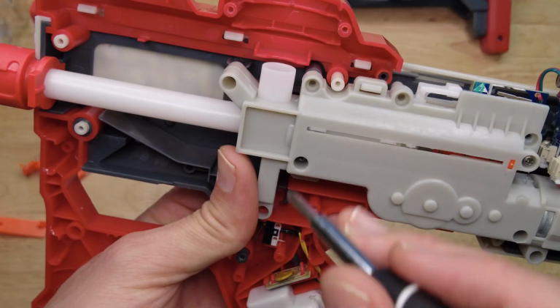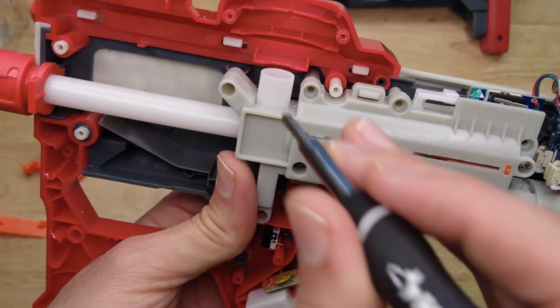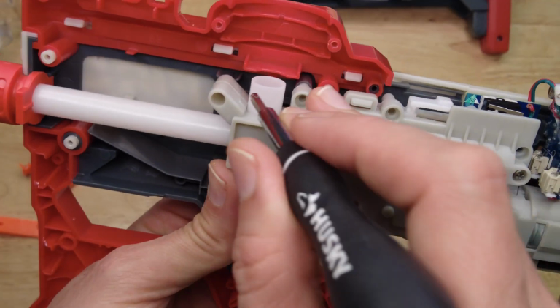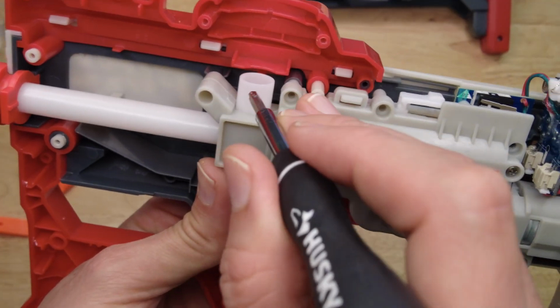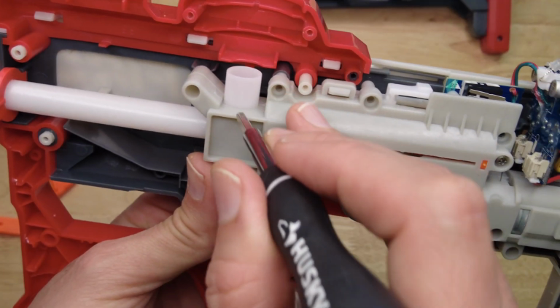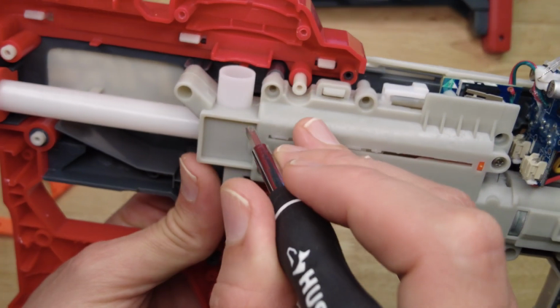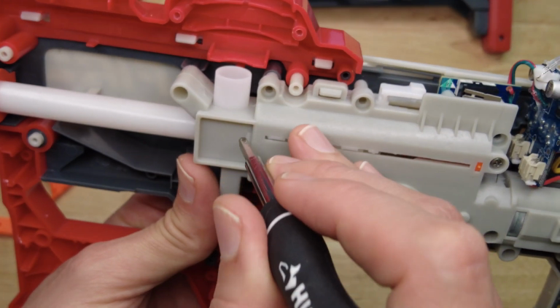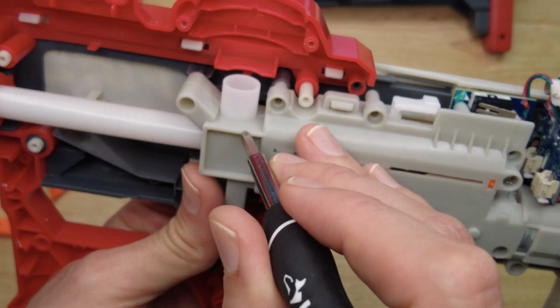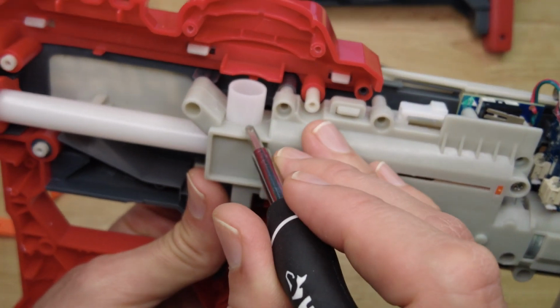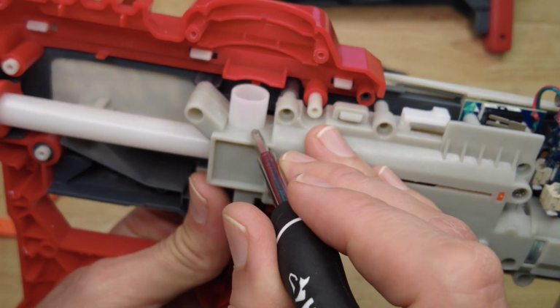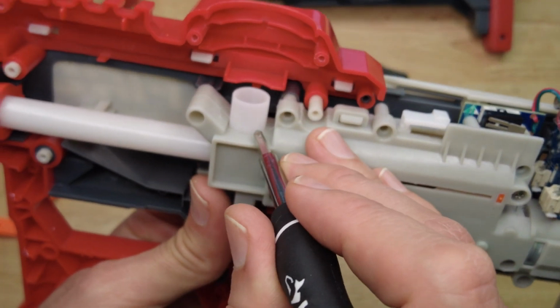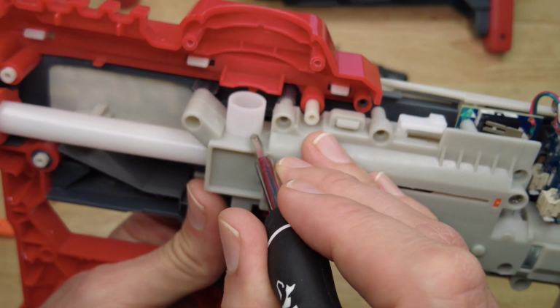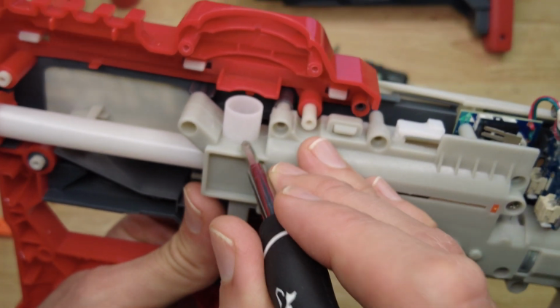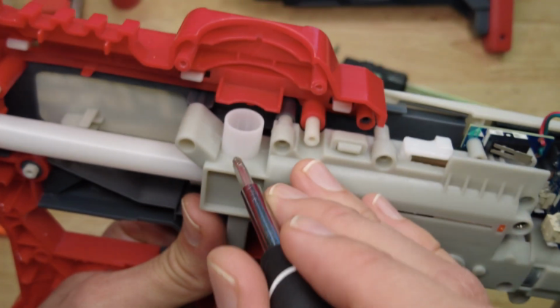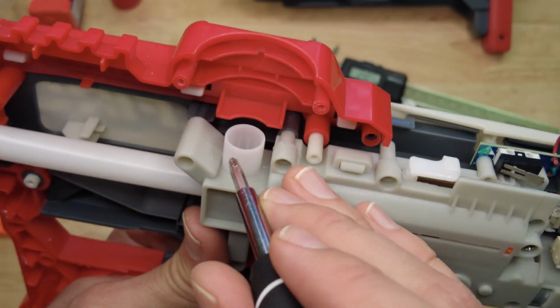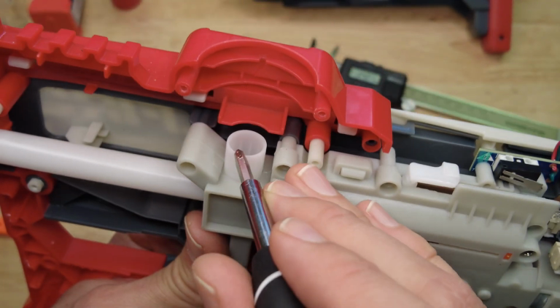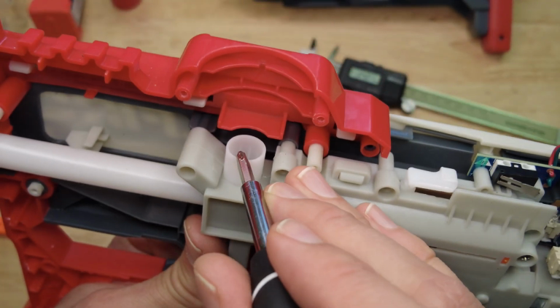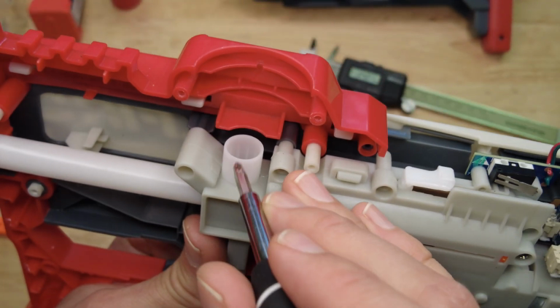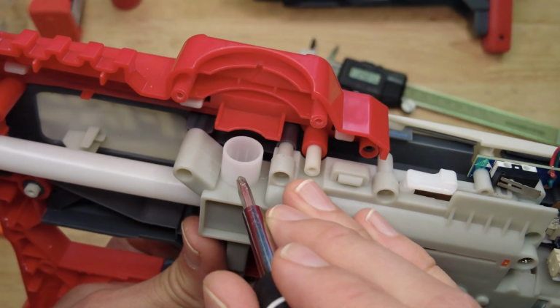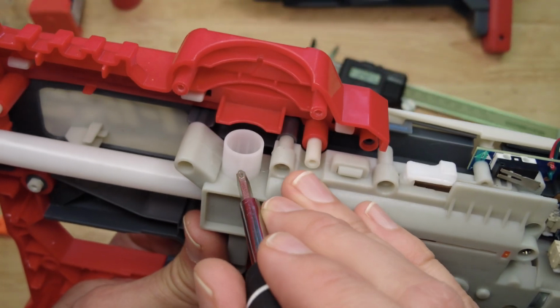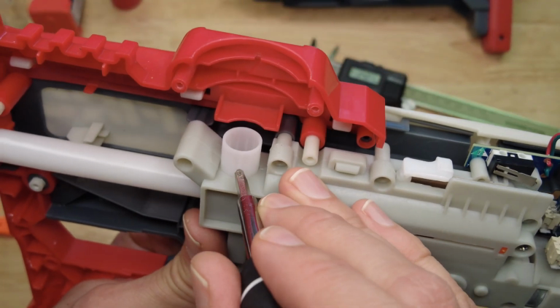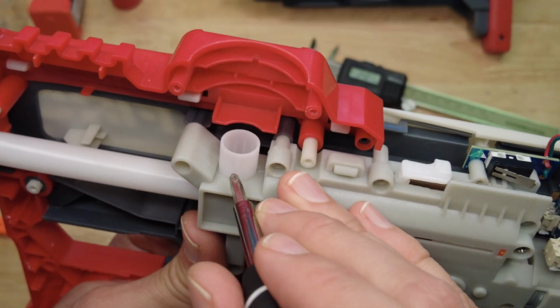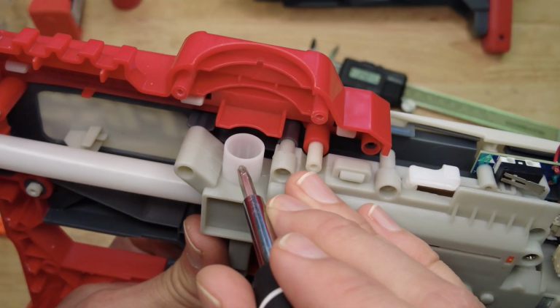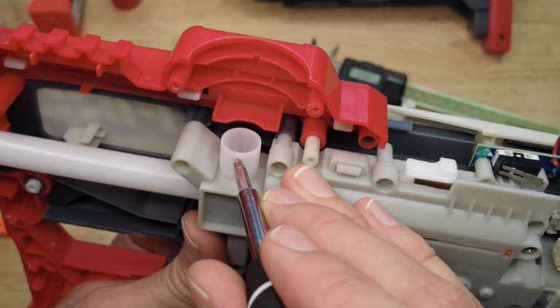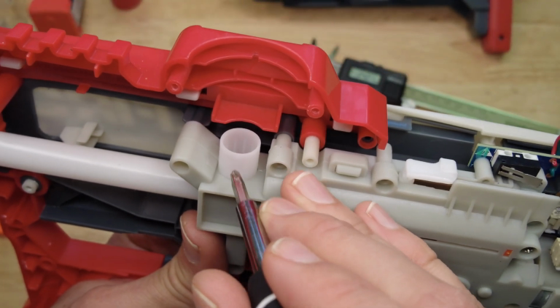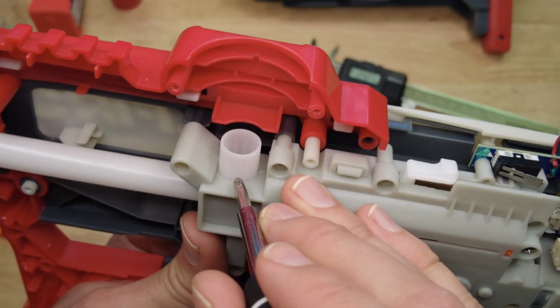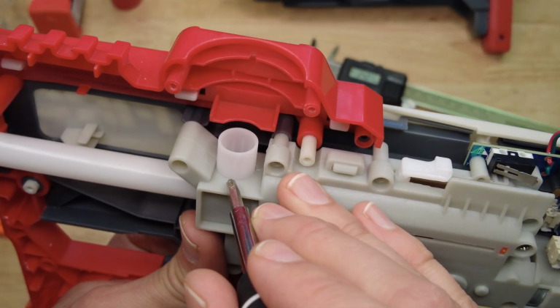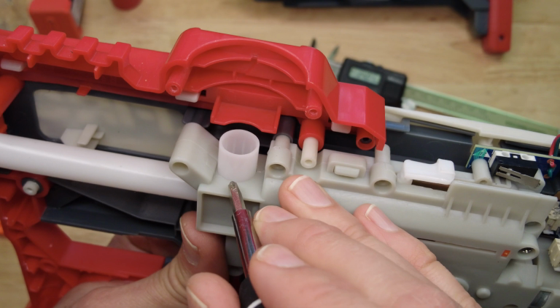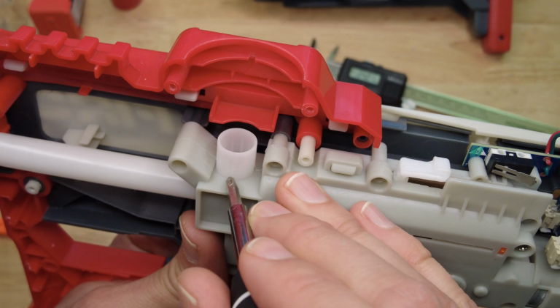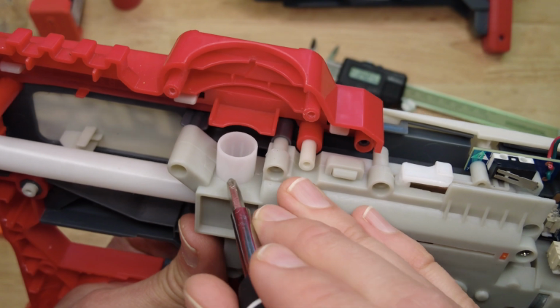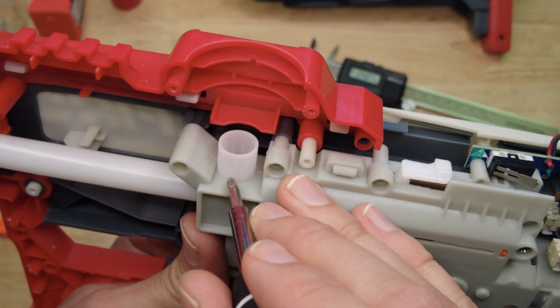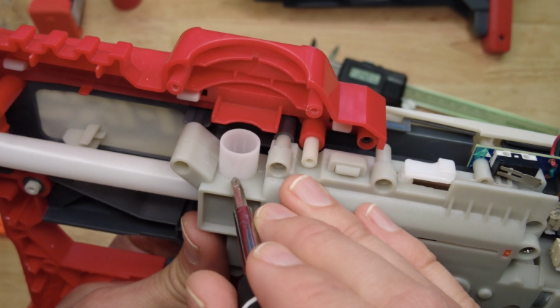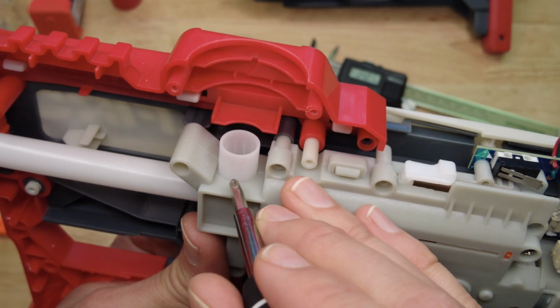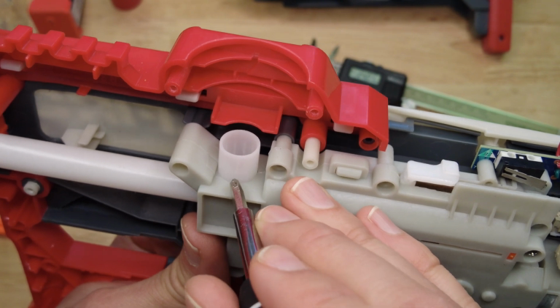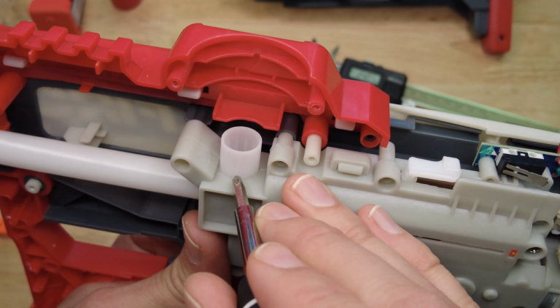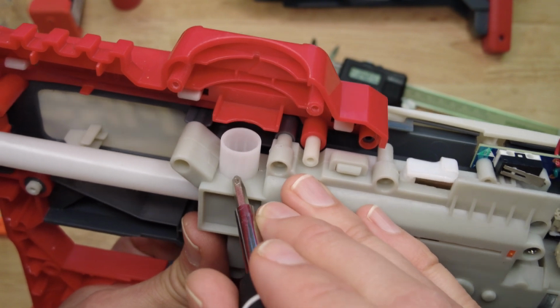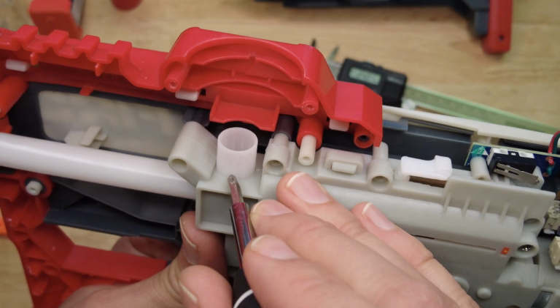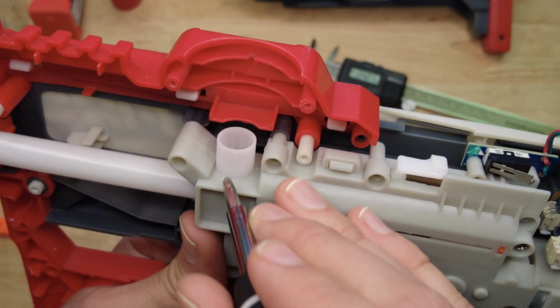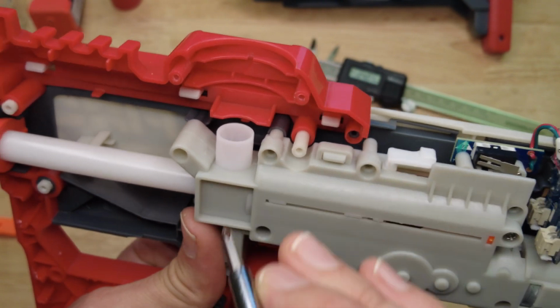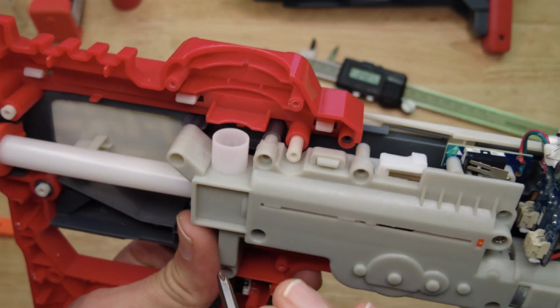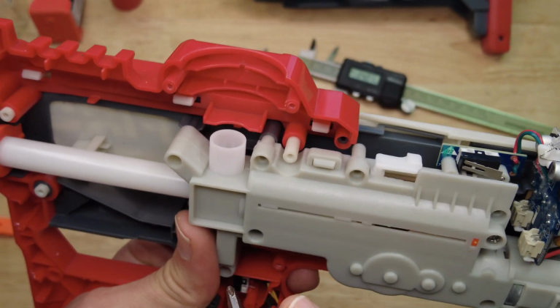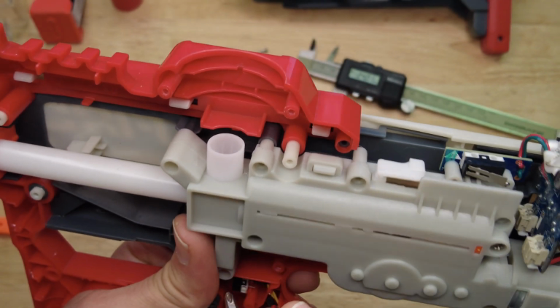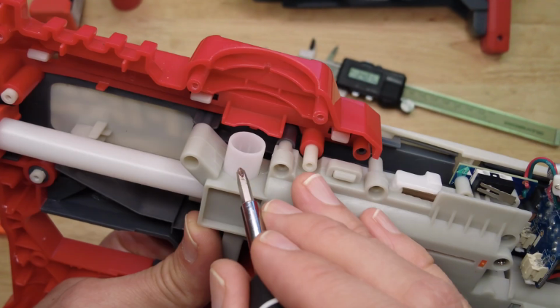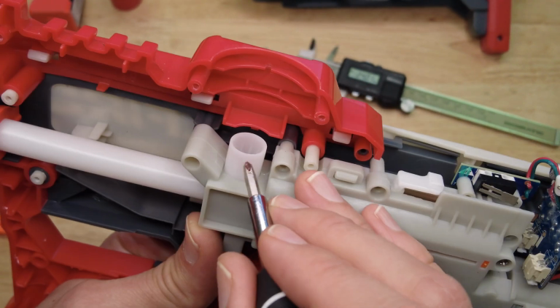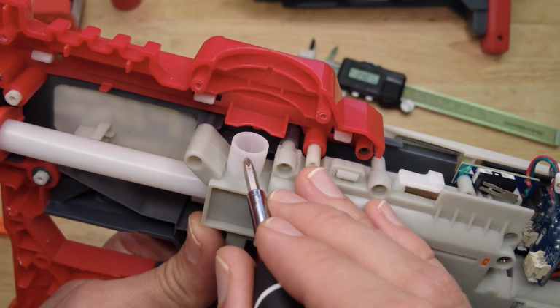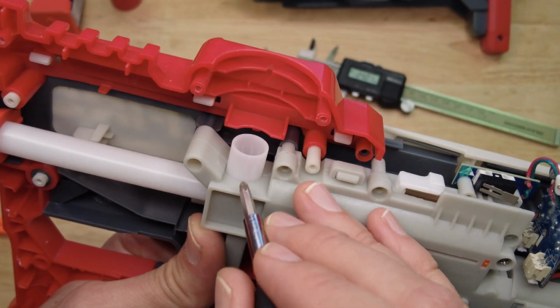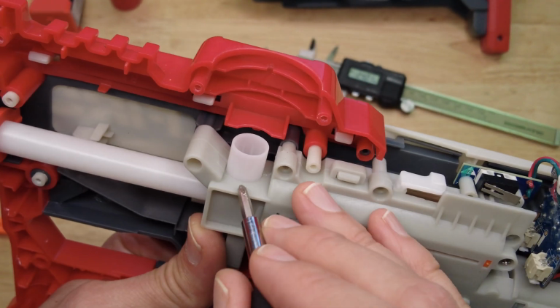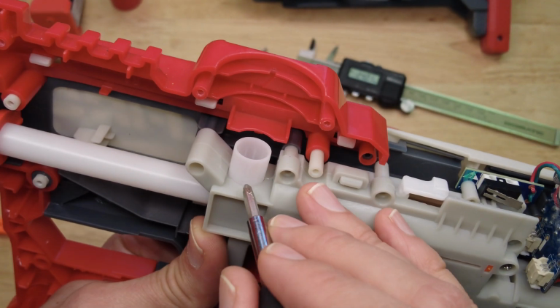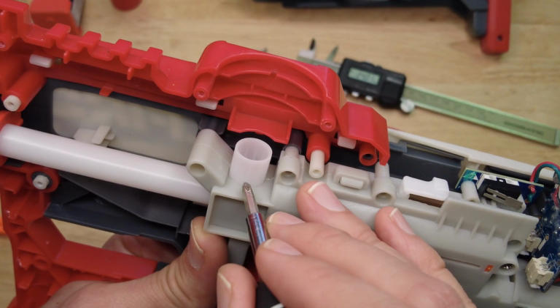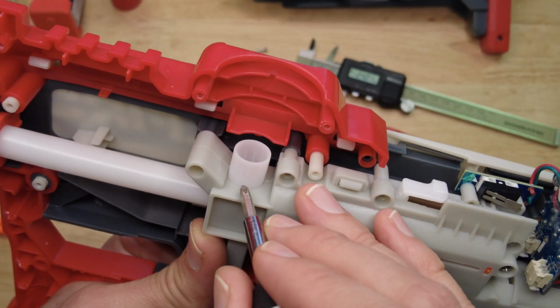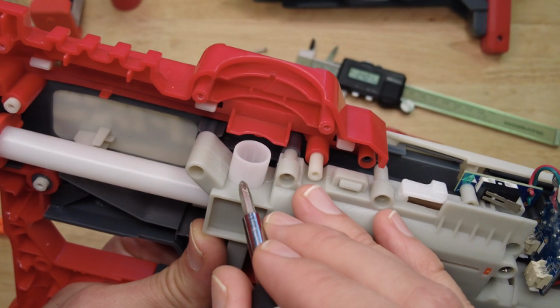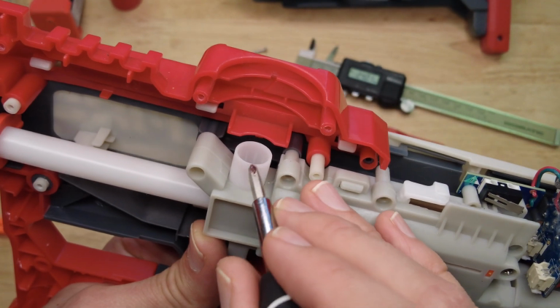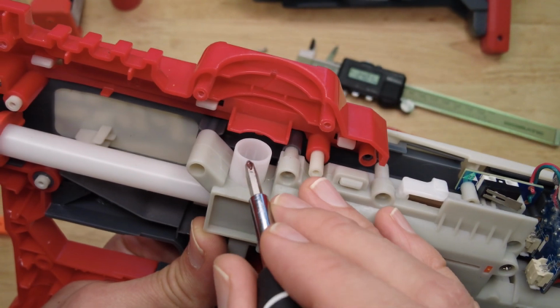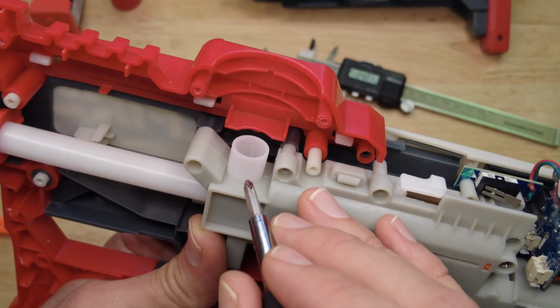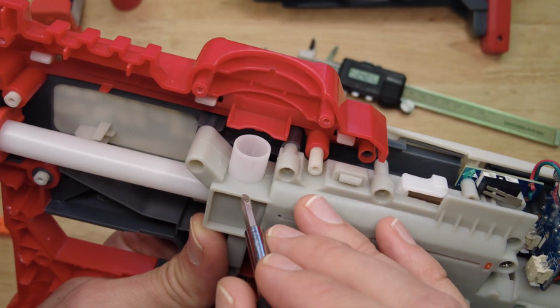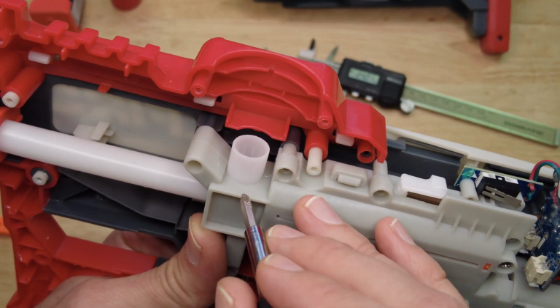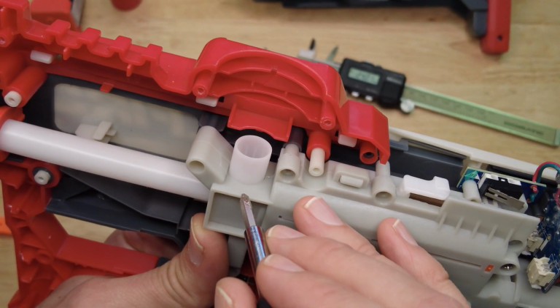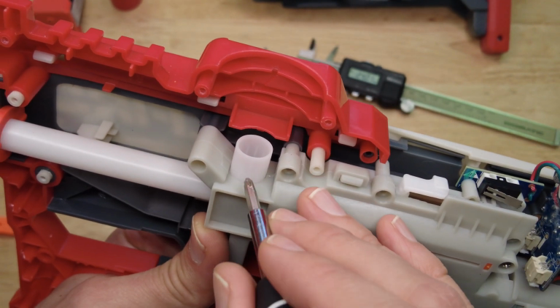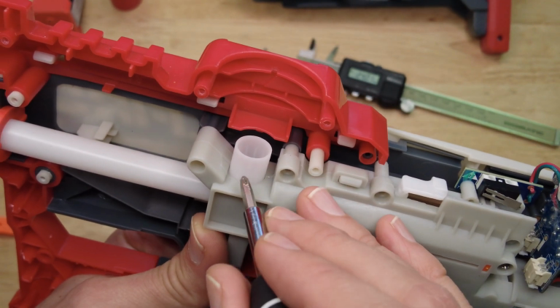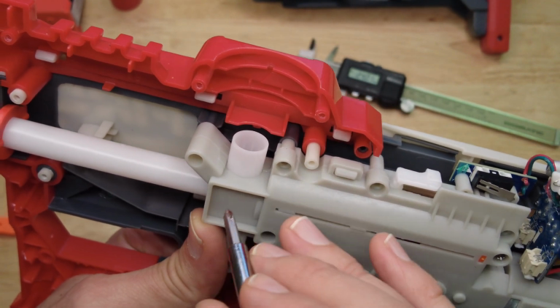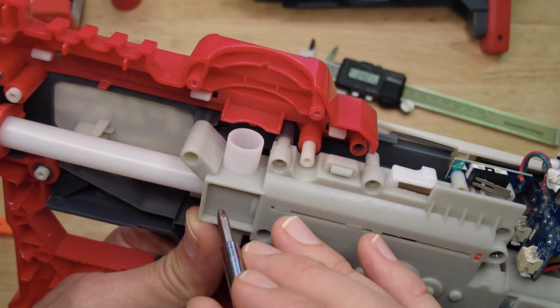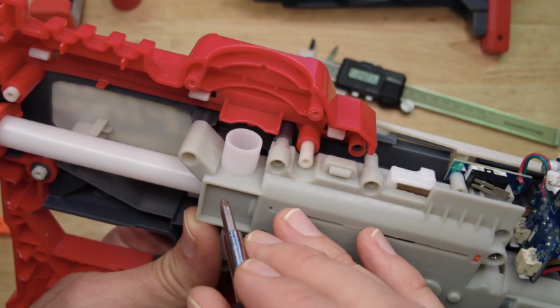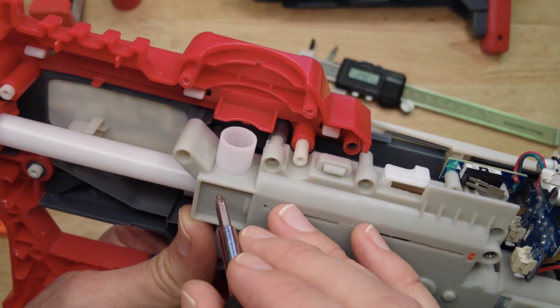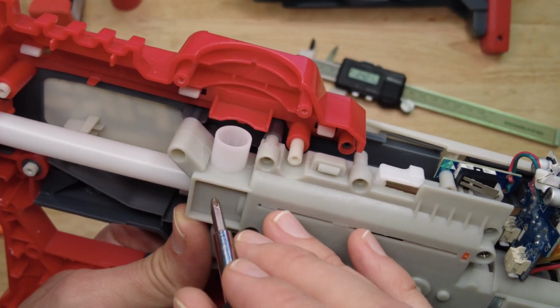When I do a UV tracer mod I'm gonna put some UV LEDs inside this T-piece right here to light up the glow gel so you can see where you're shooting at night.